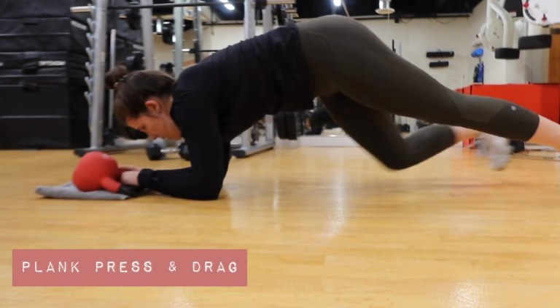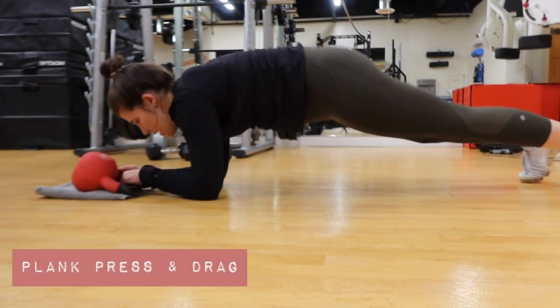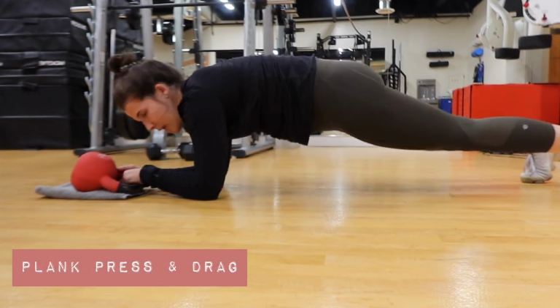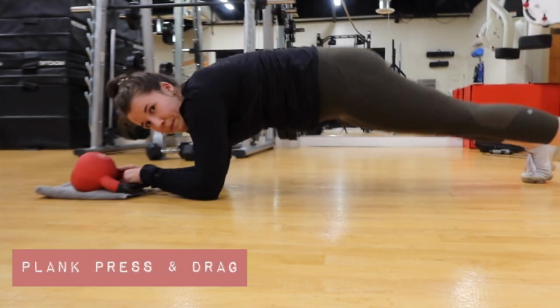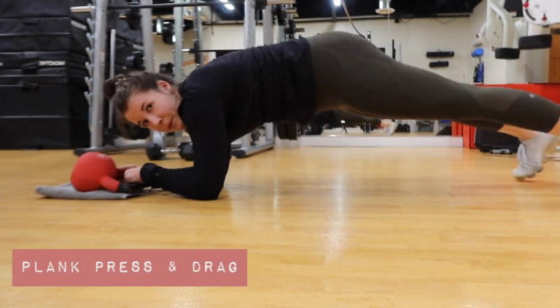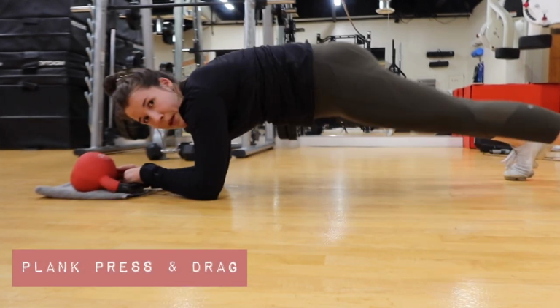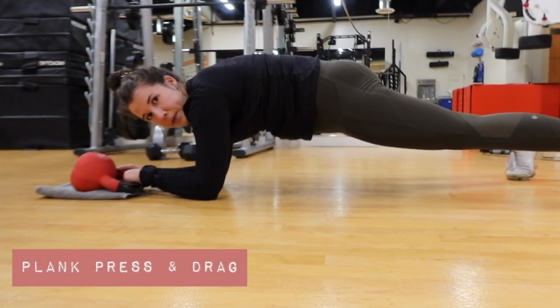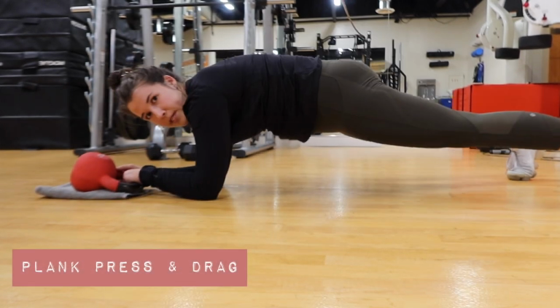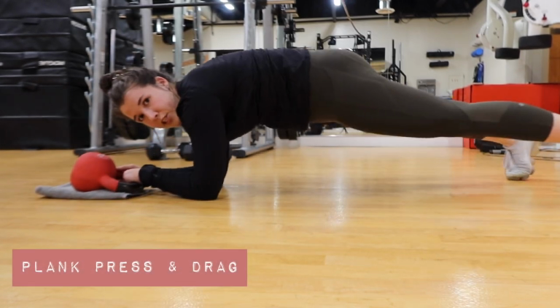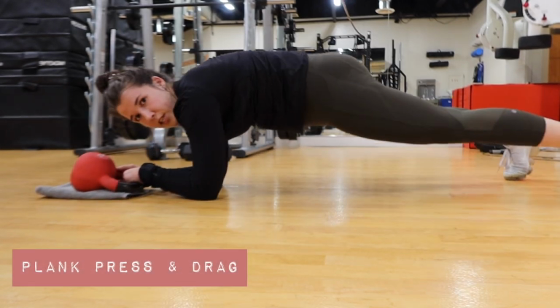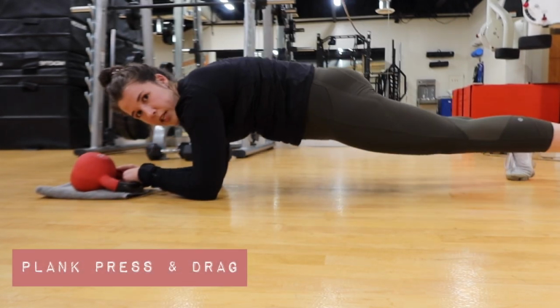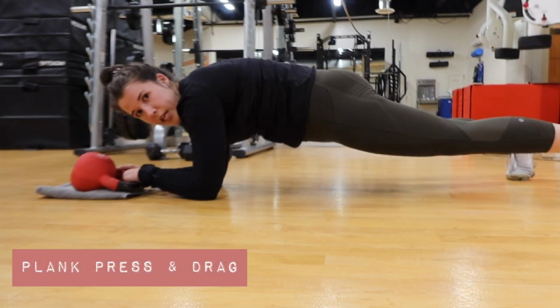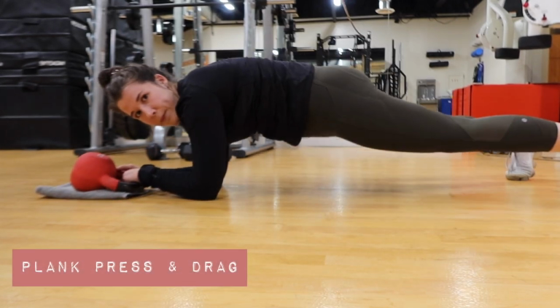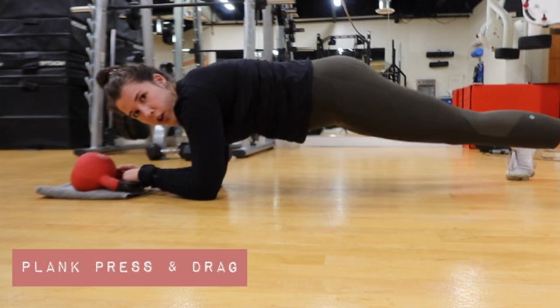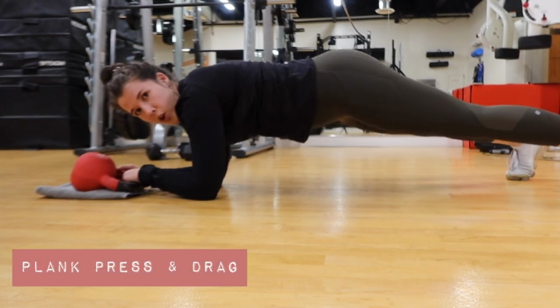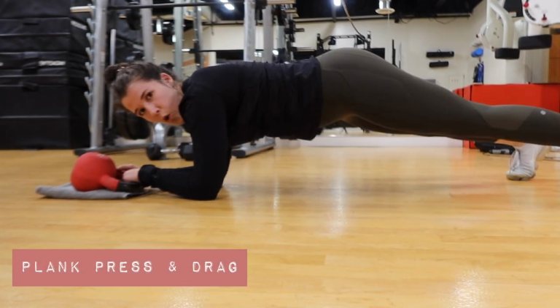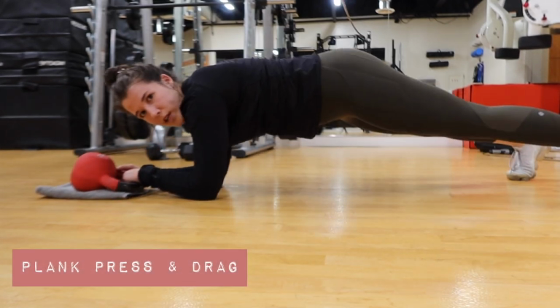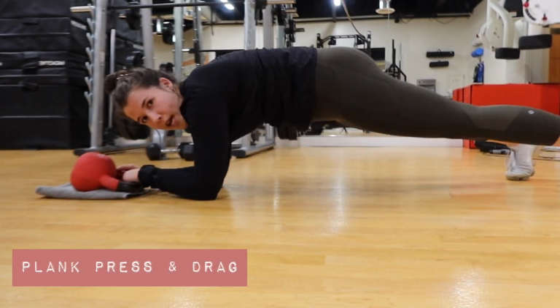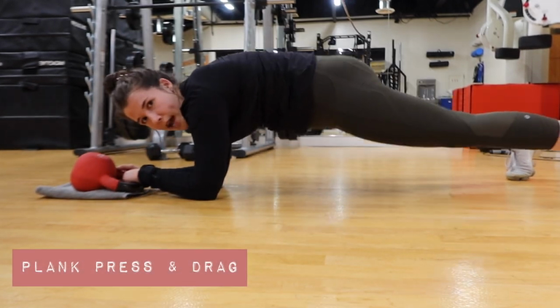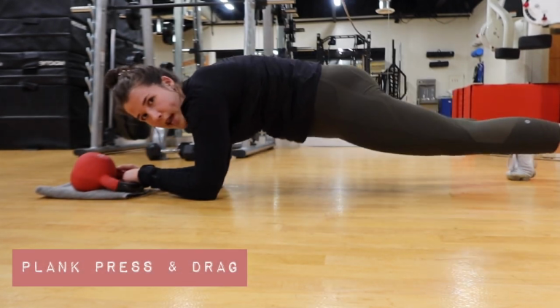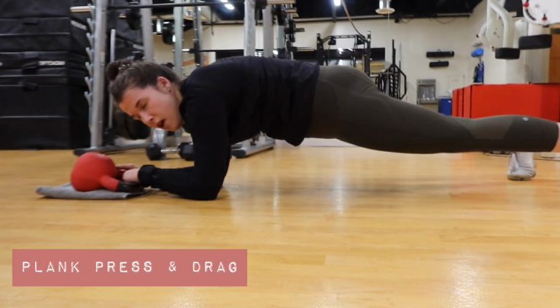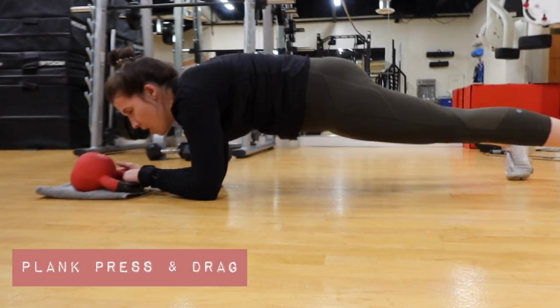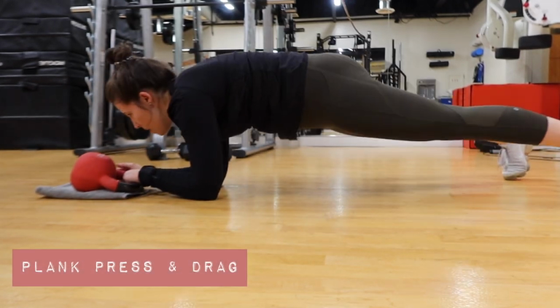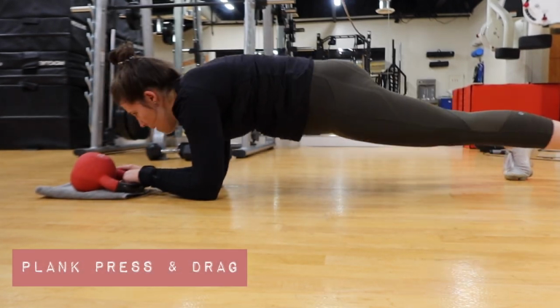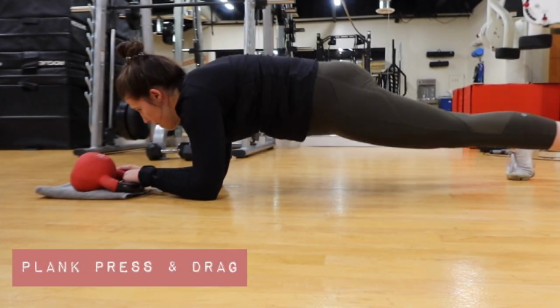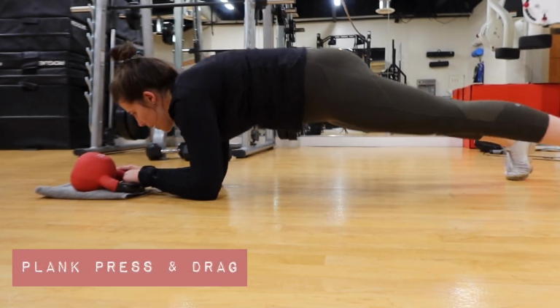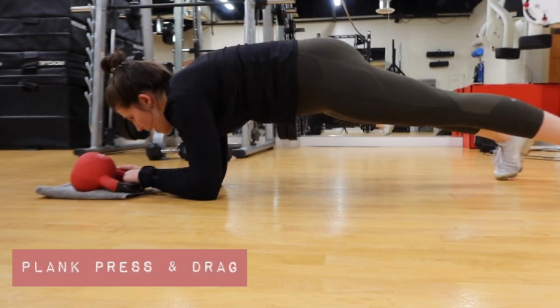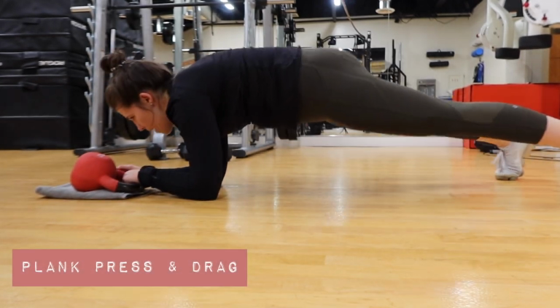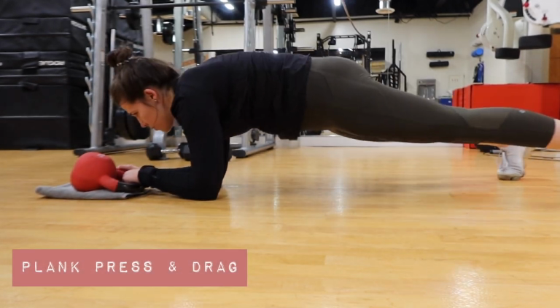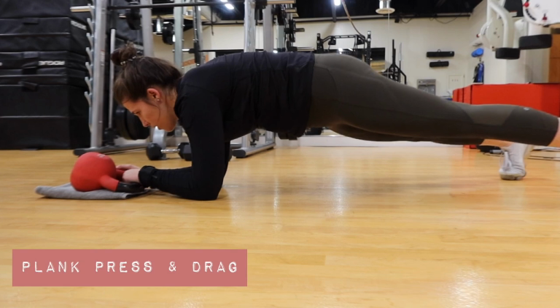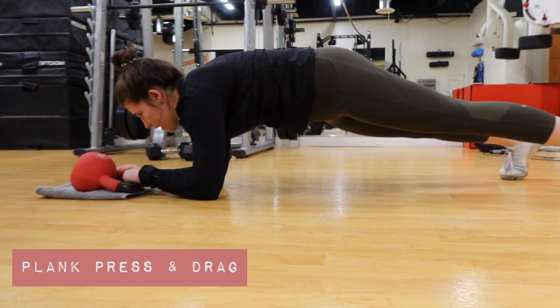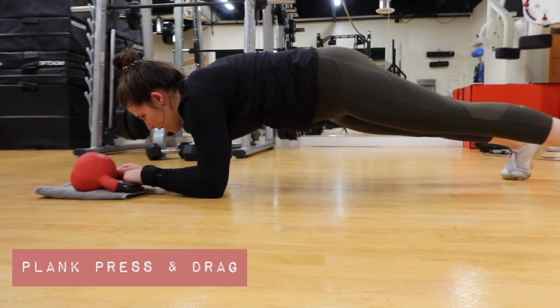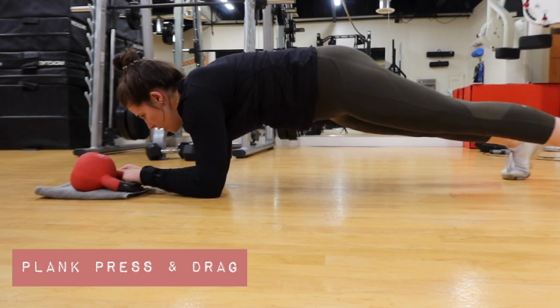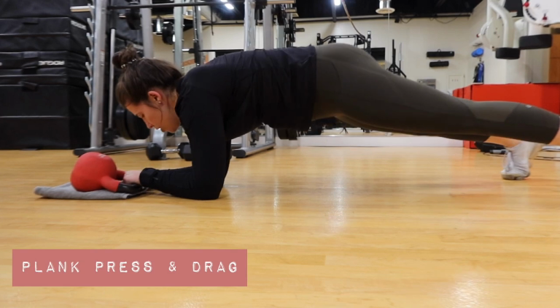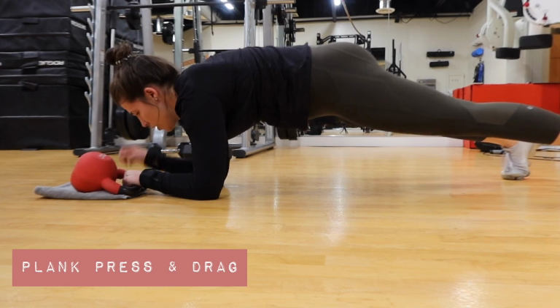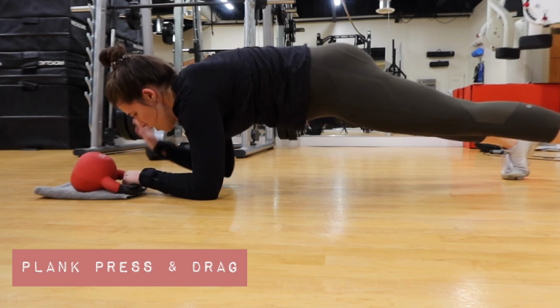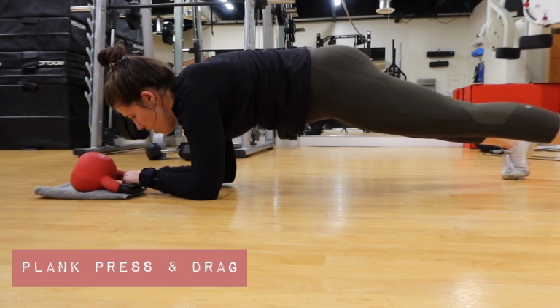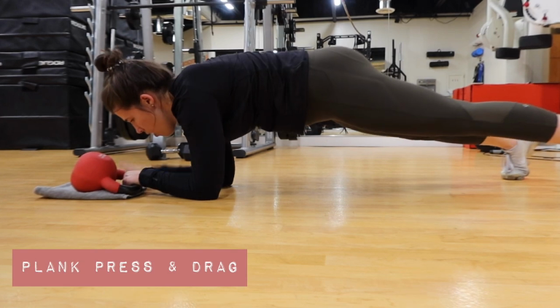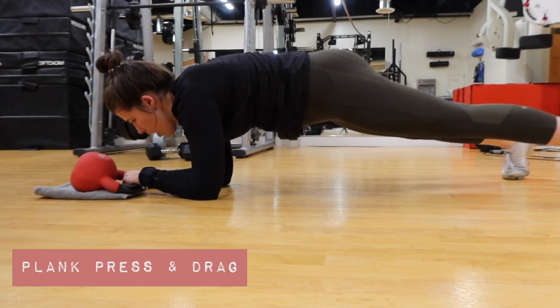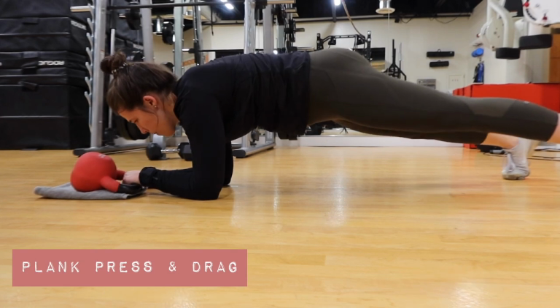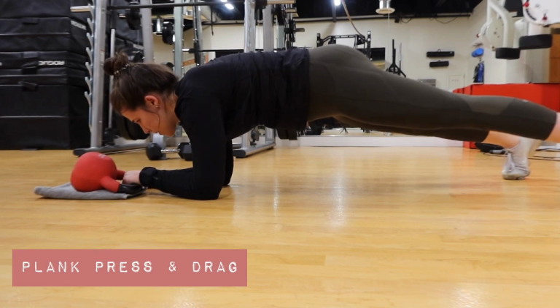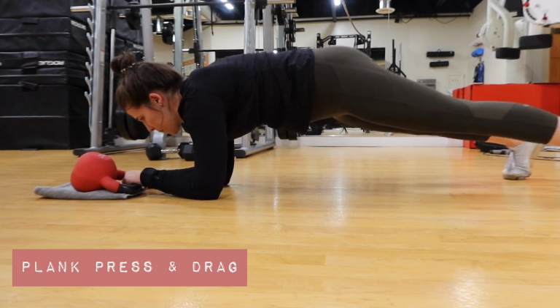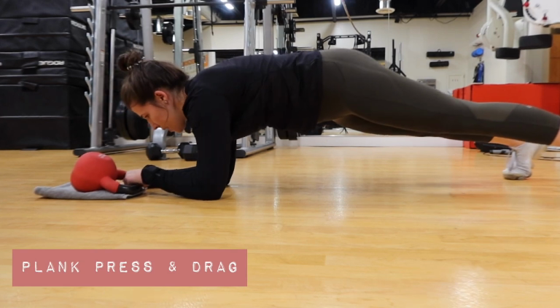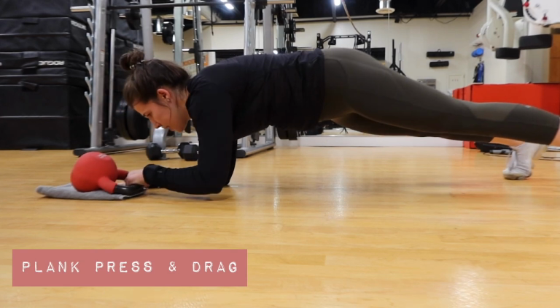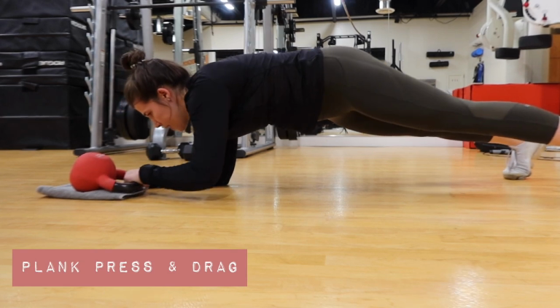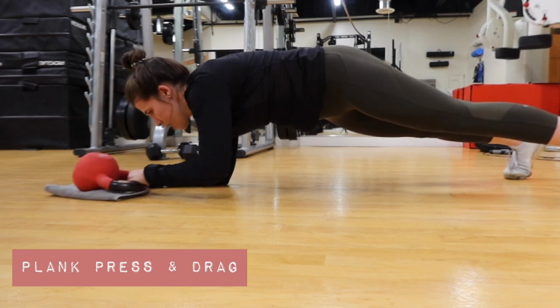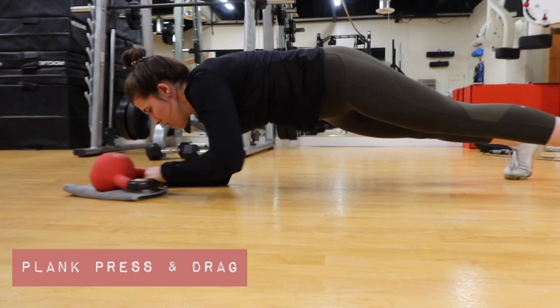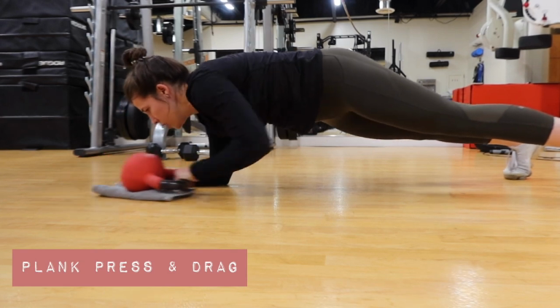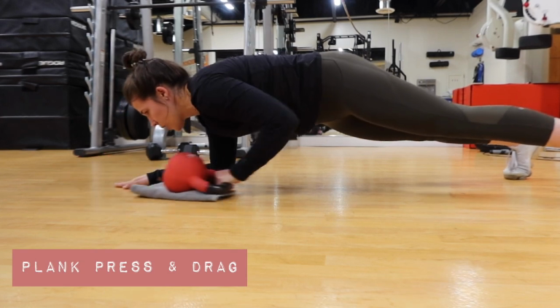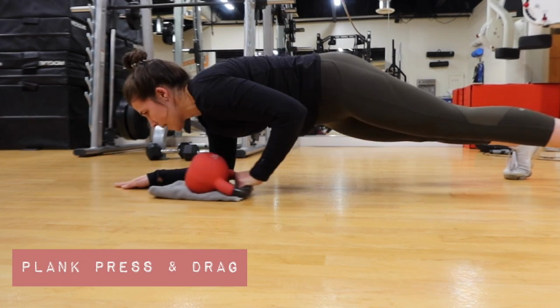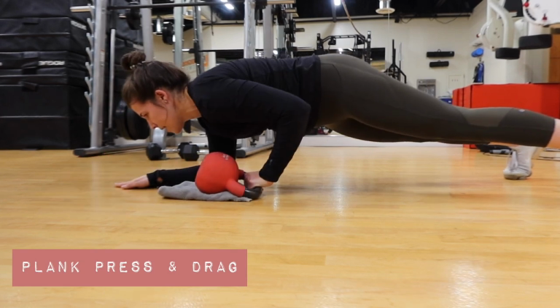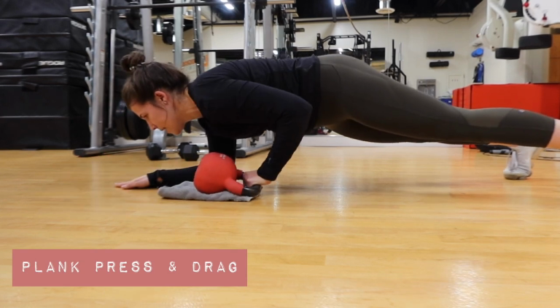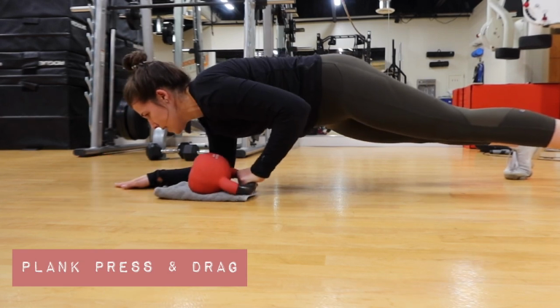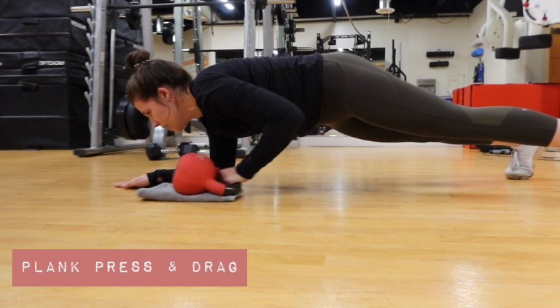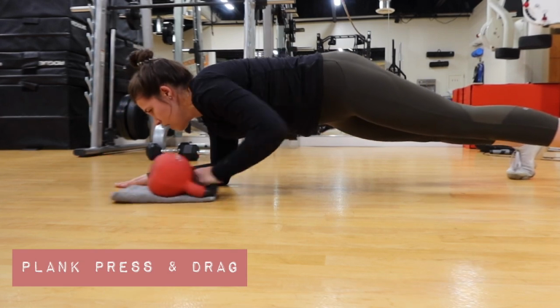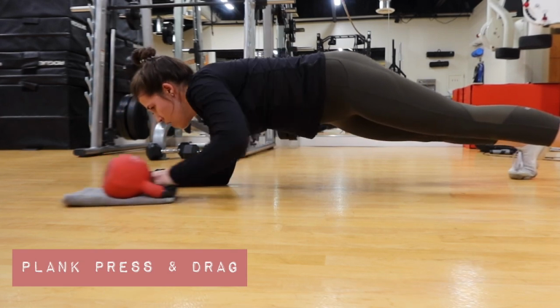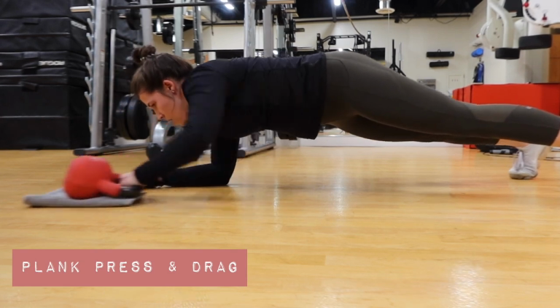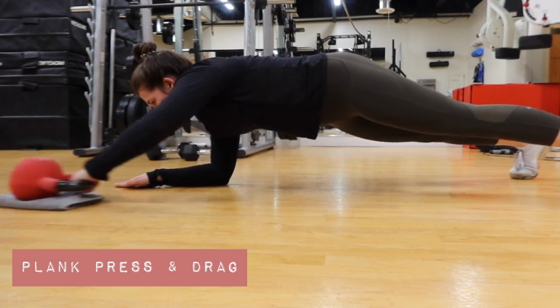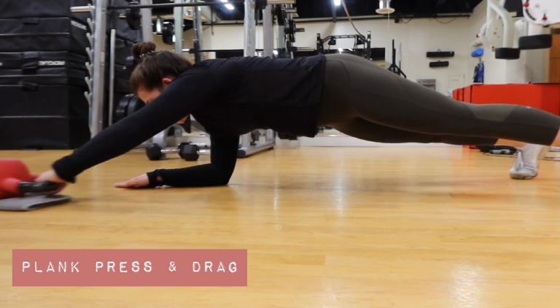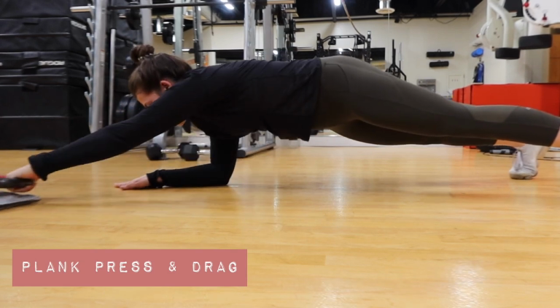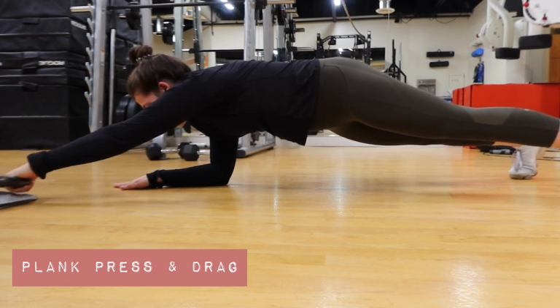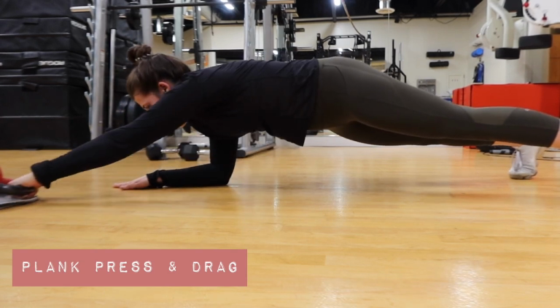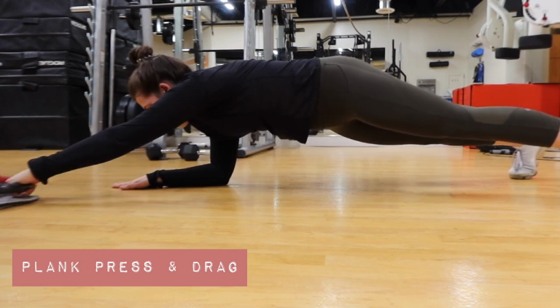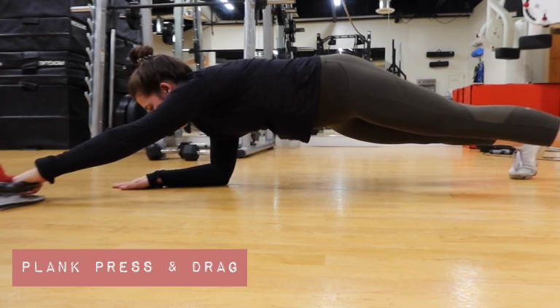In plank position, keeping our core tight. Abs are engaged. Arm is planted here — dragging it in, pushing it out.